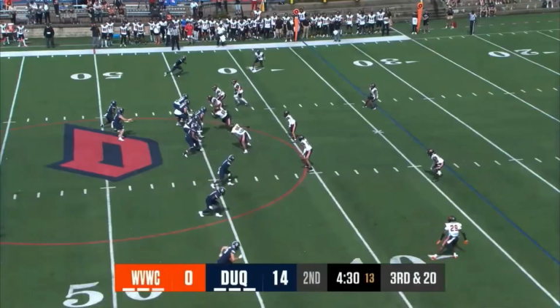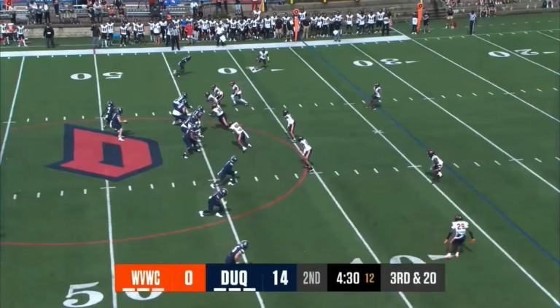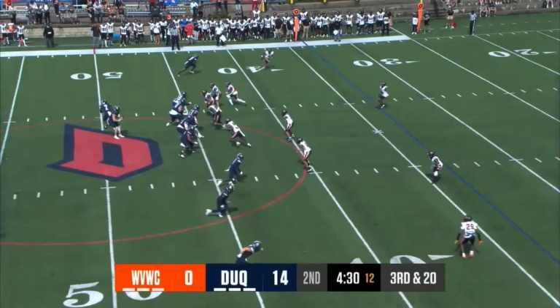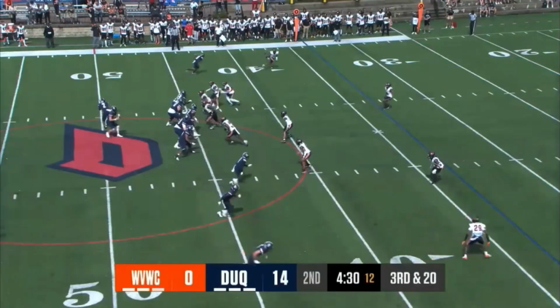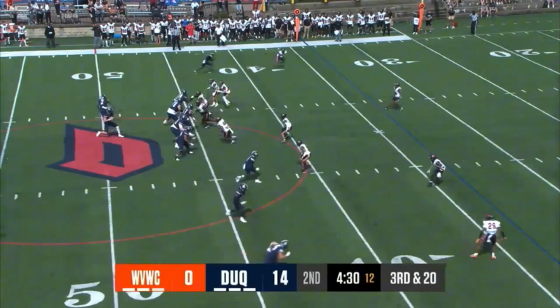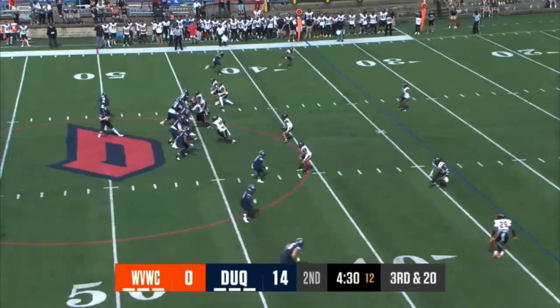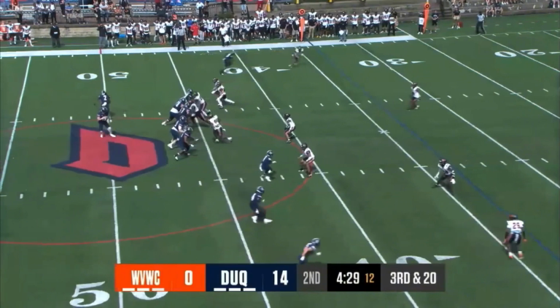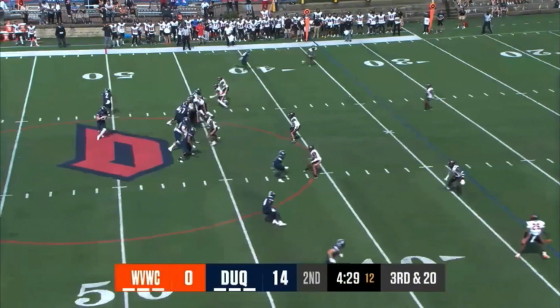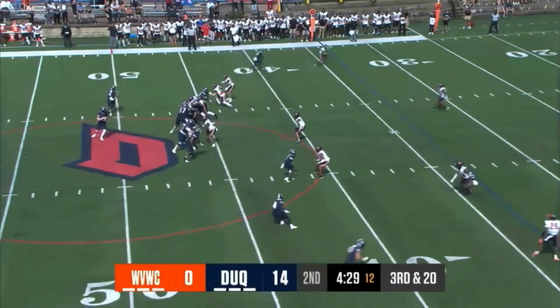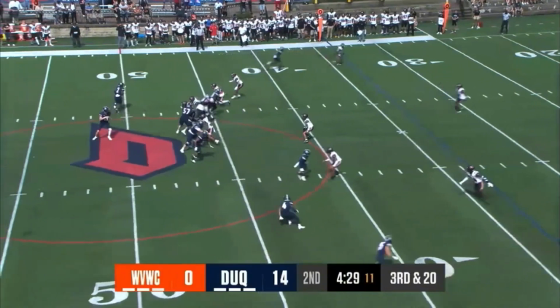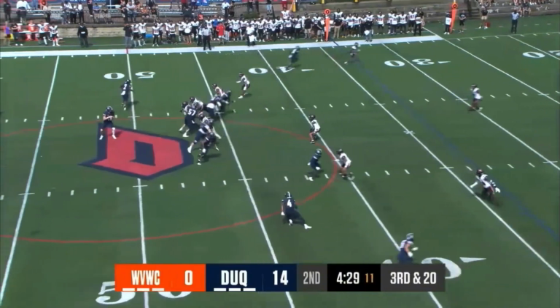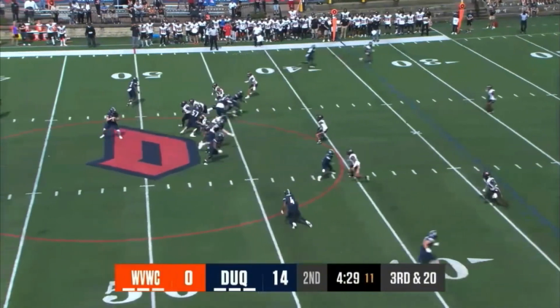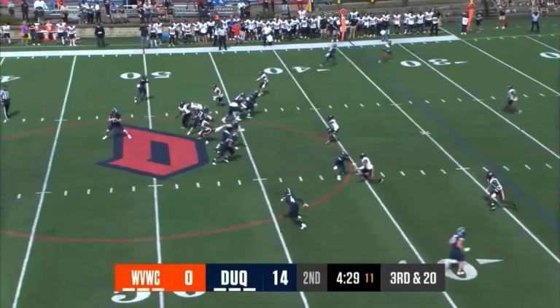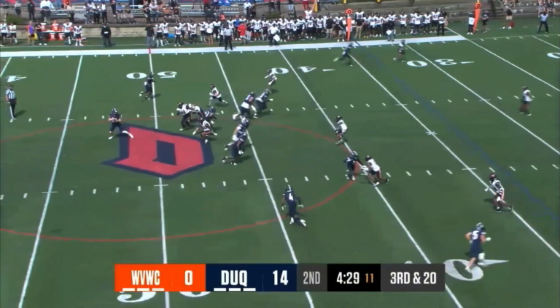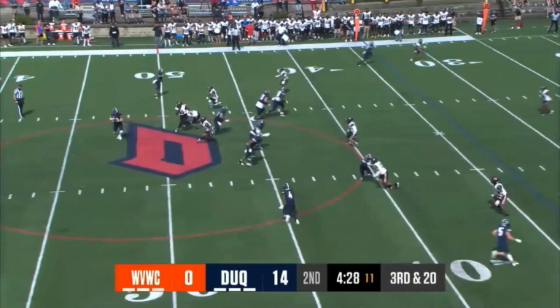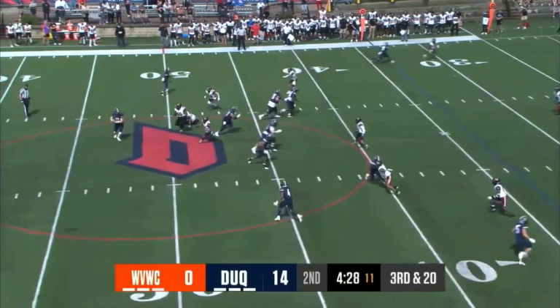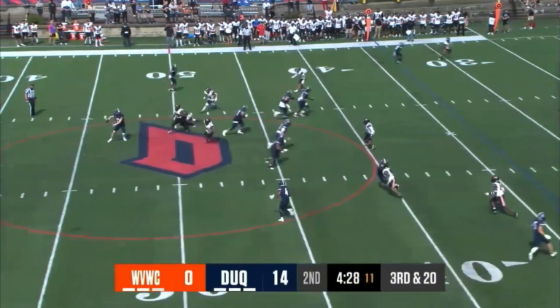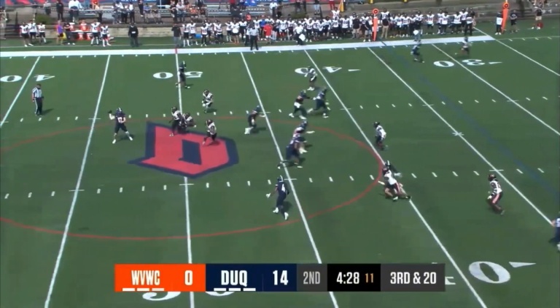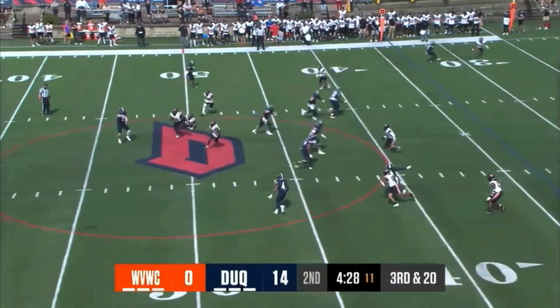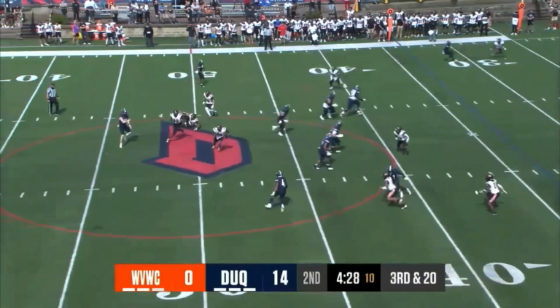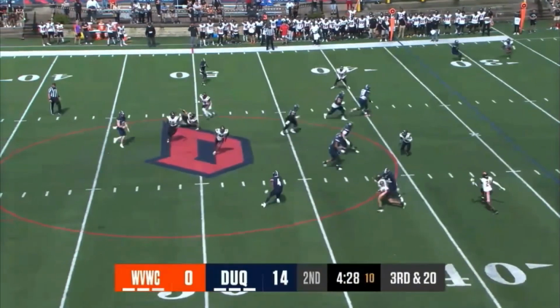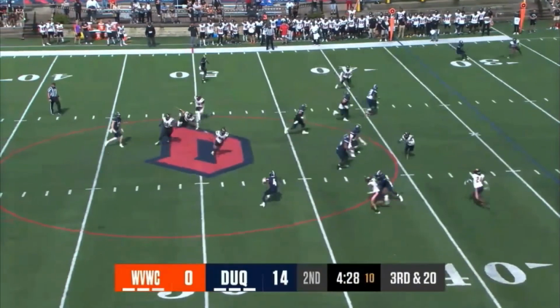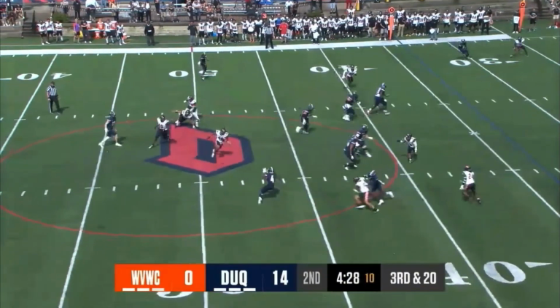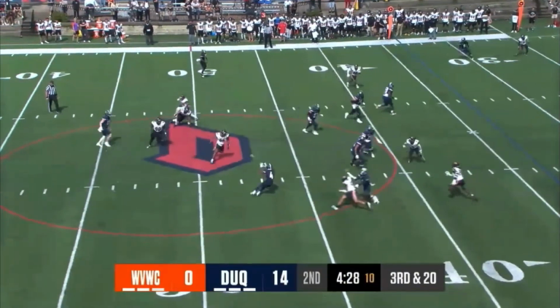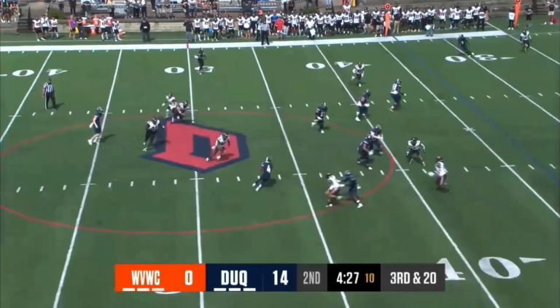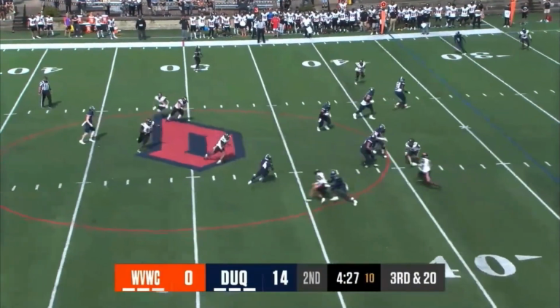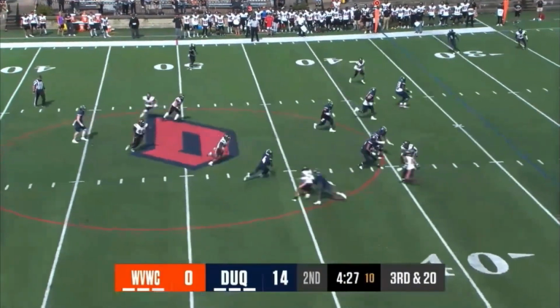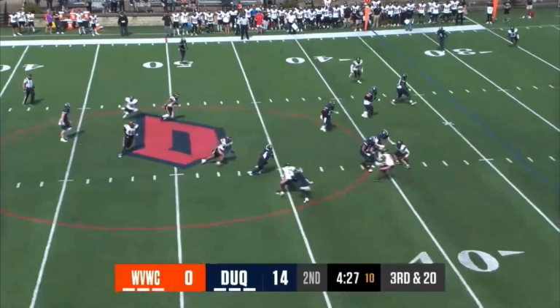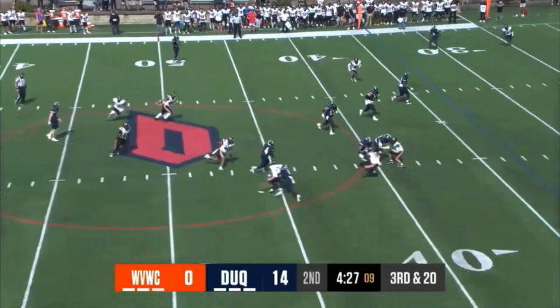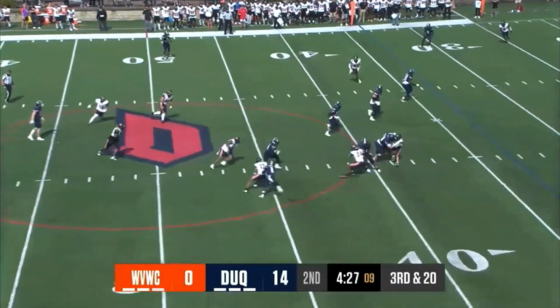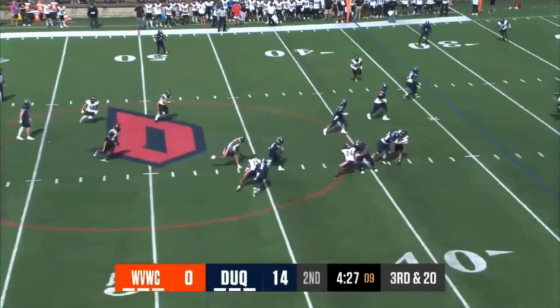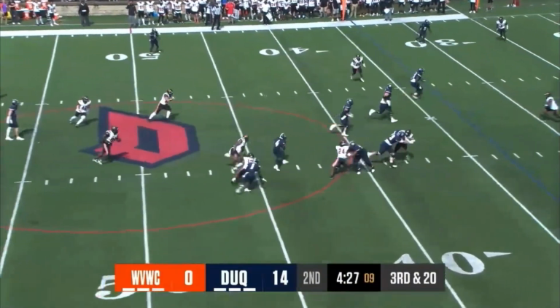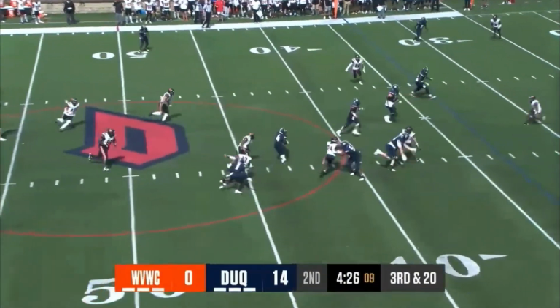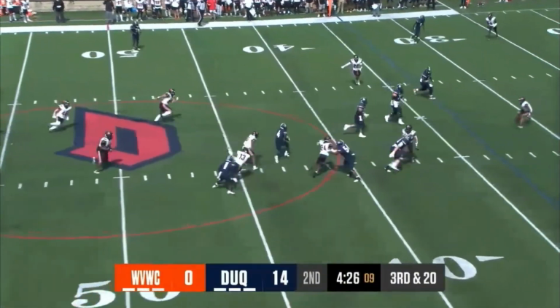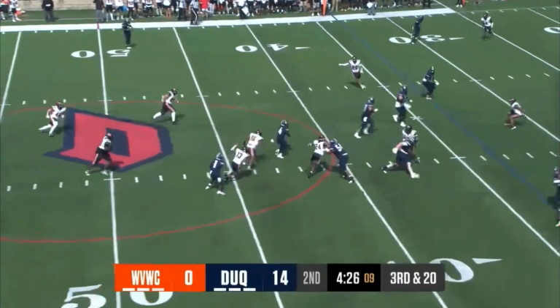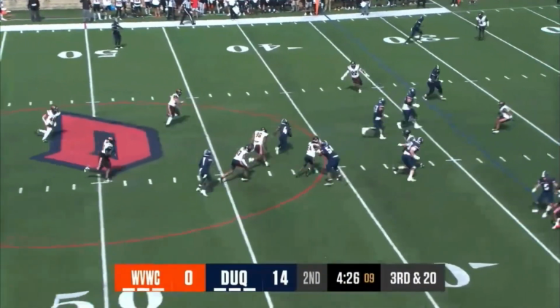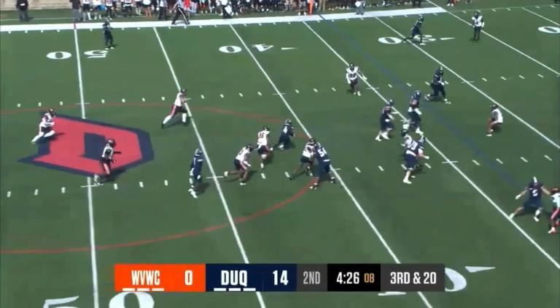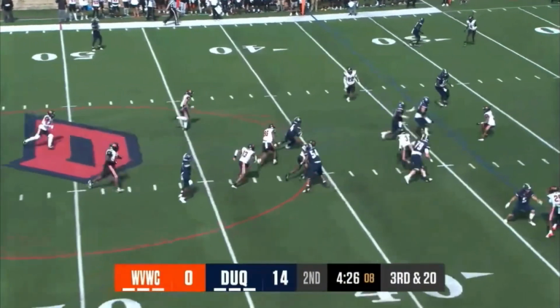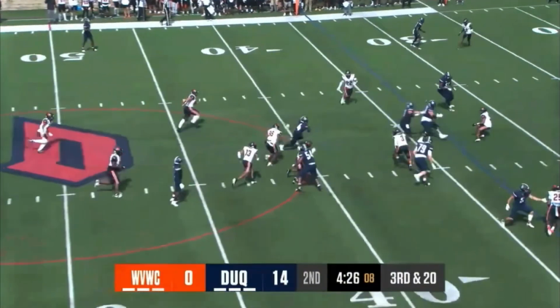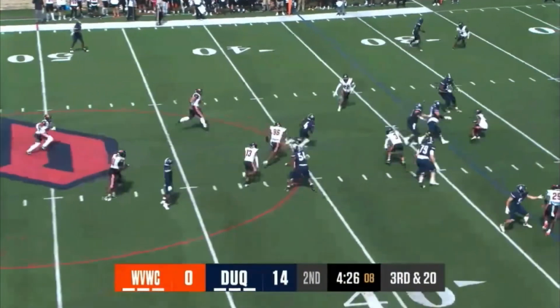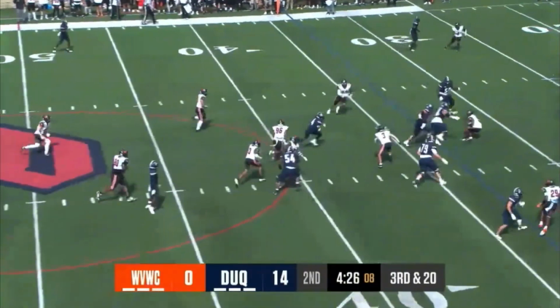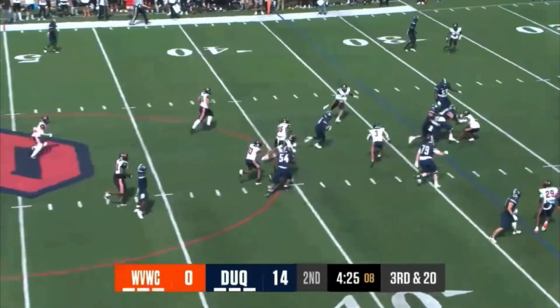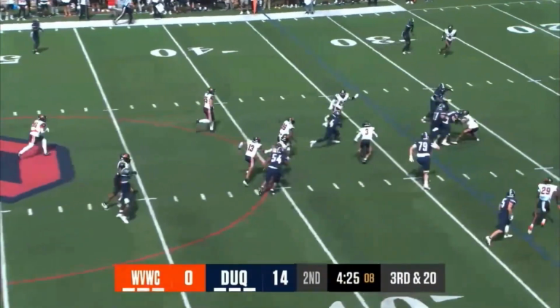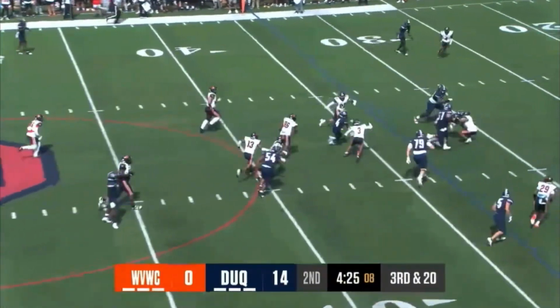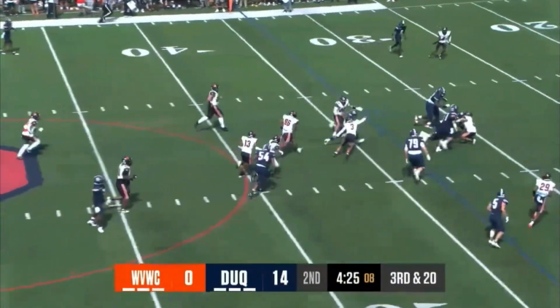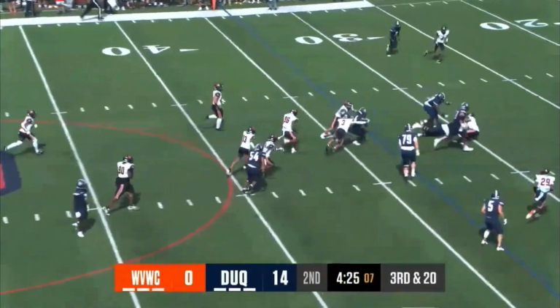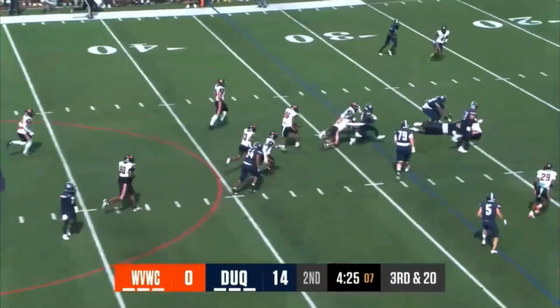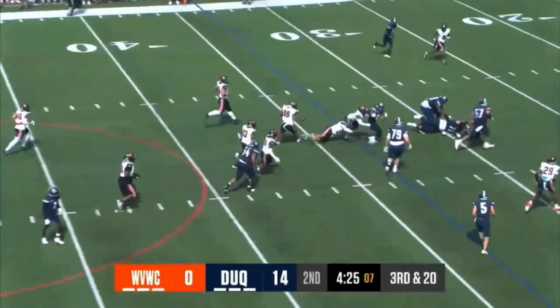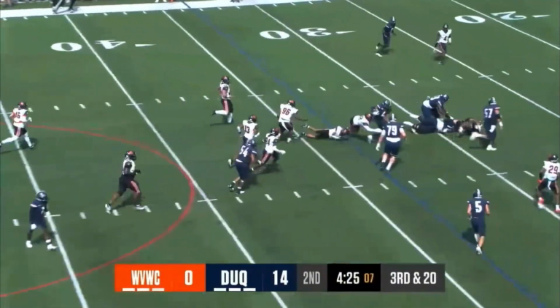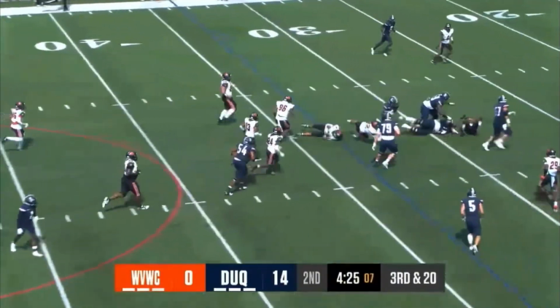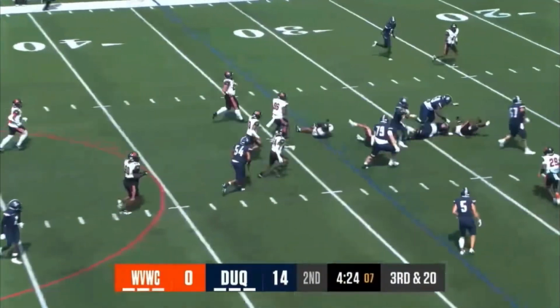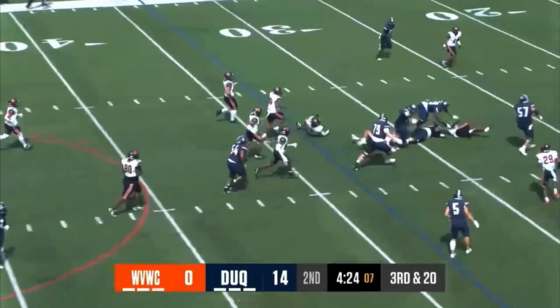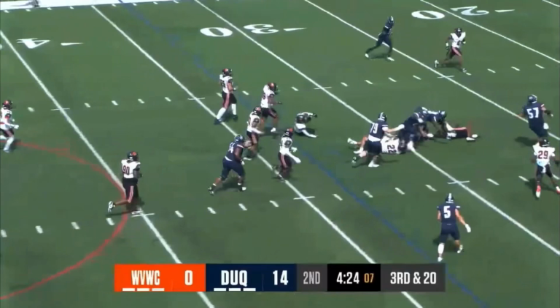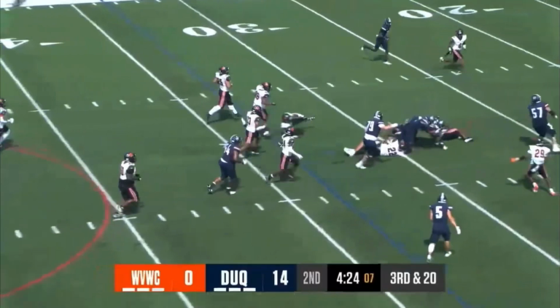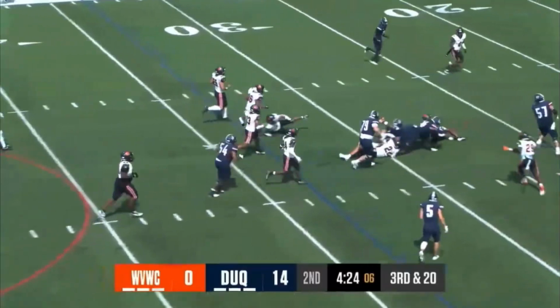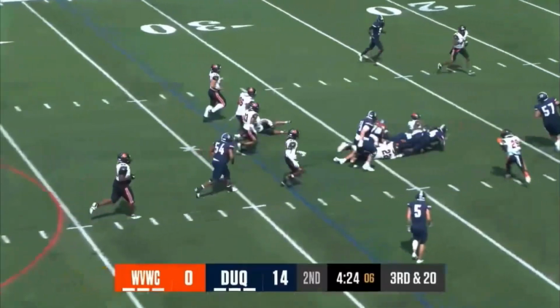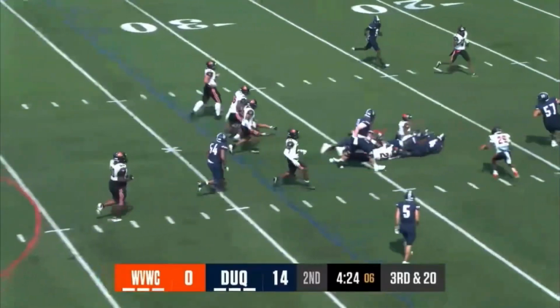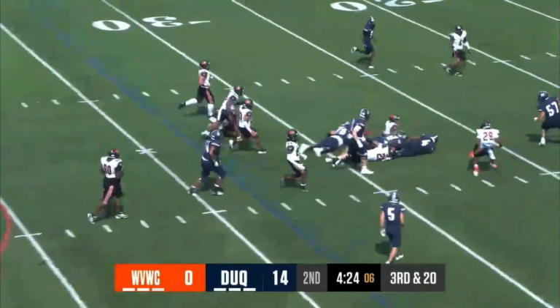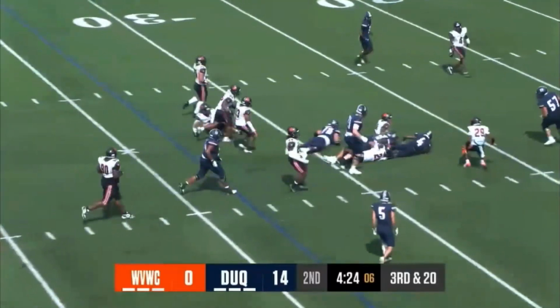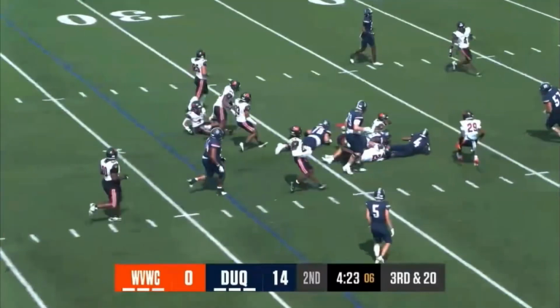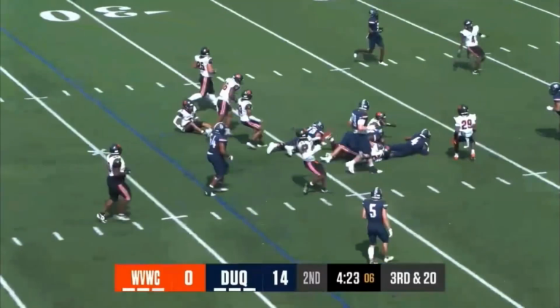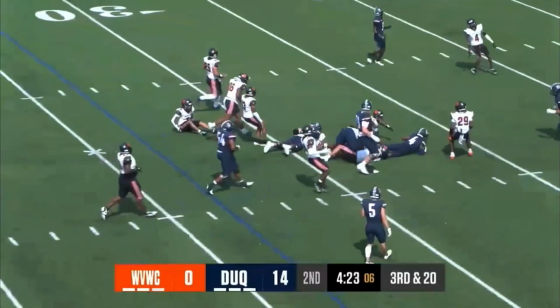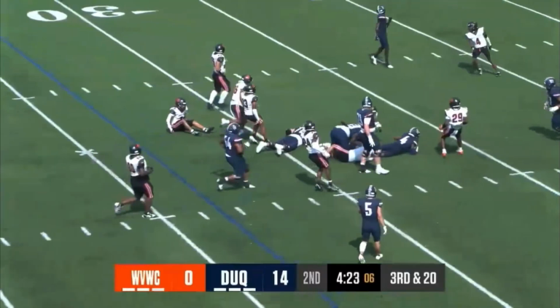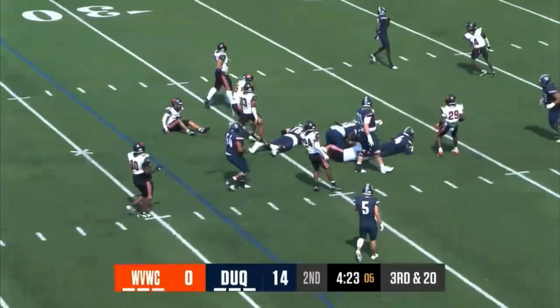He's had some tackles for losses, he's been active, but here comes something — screen play, a little tunnel screen to Irby. He gets the motor going, across the 30-yard line.